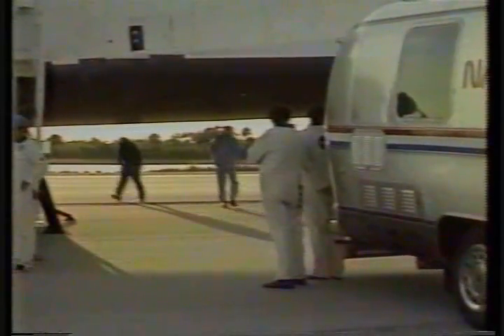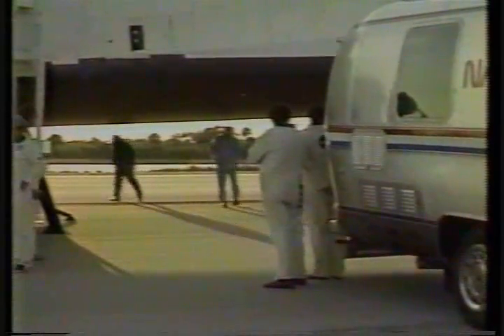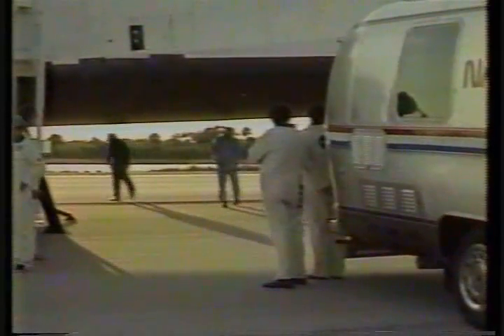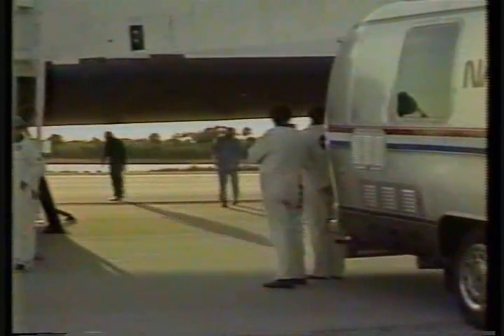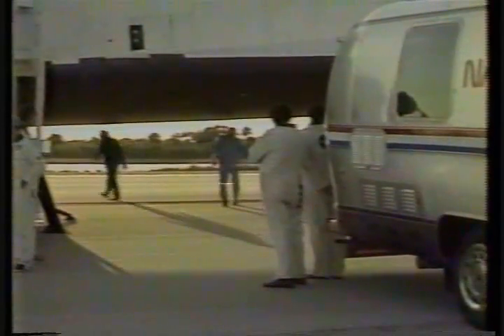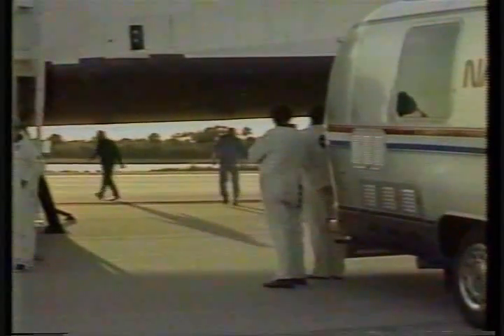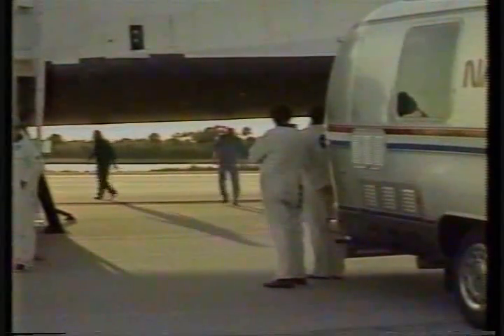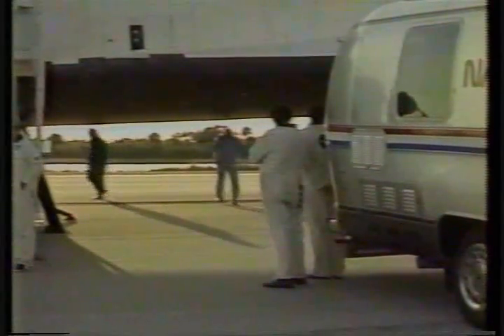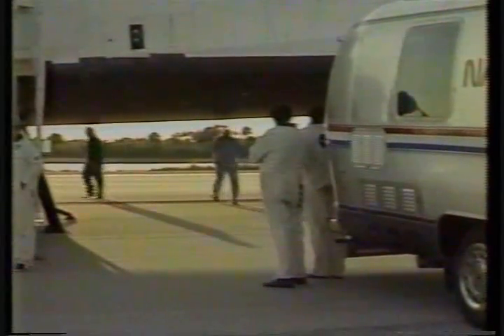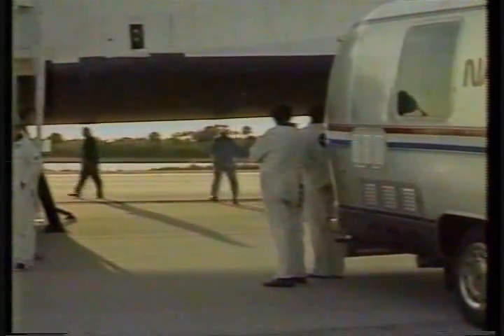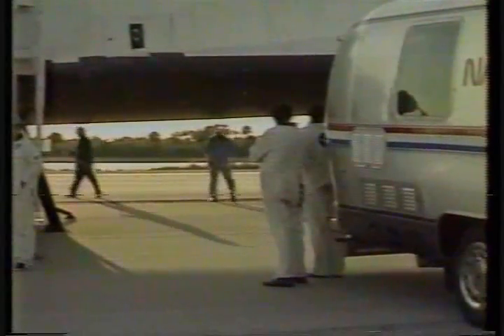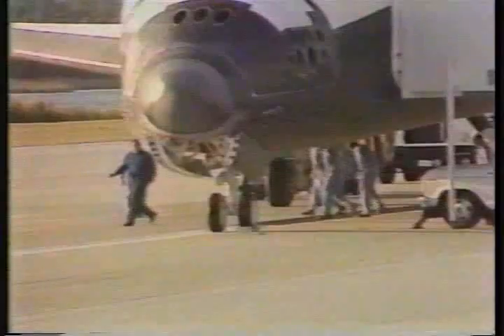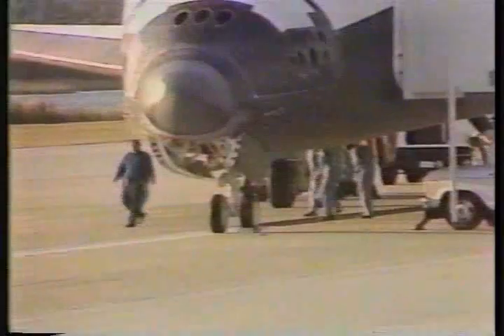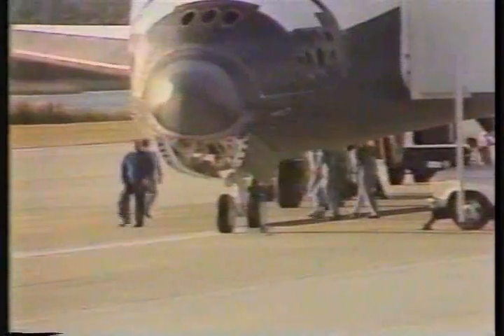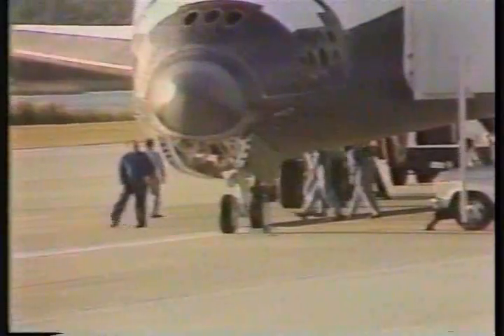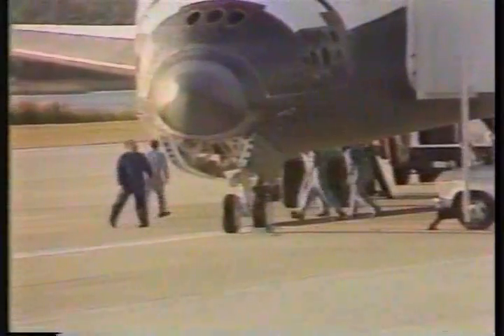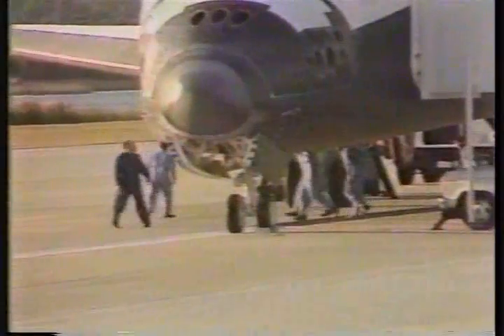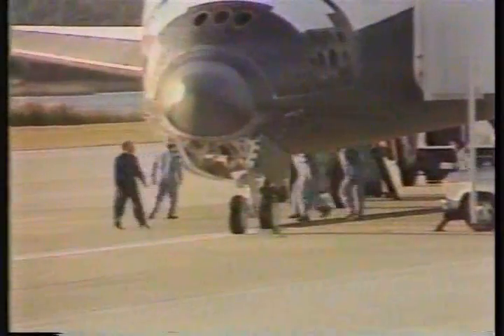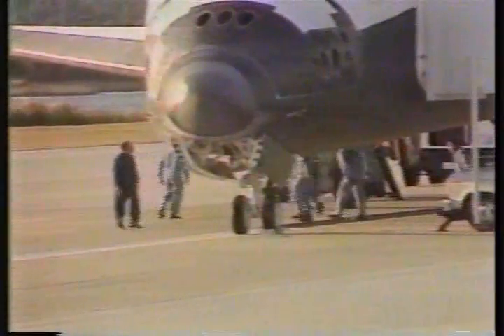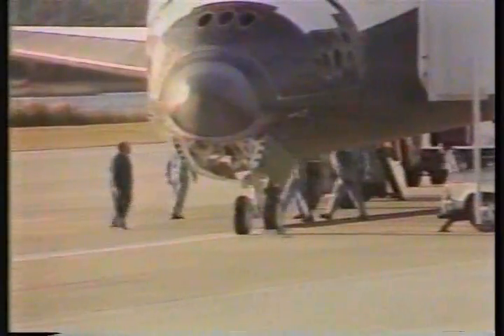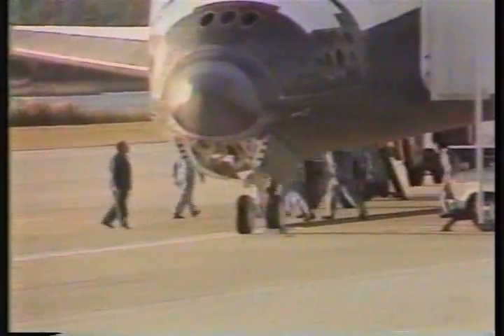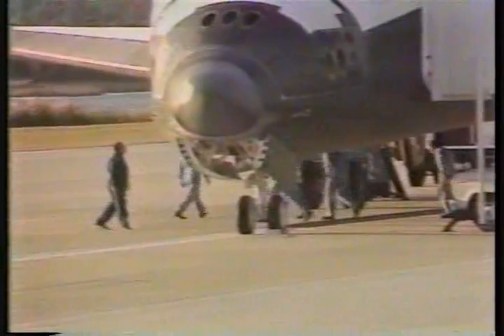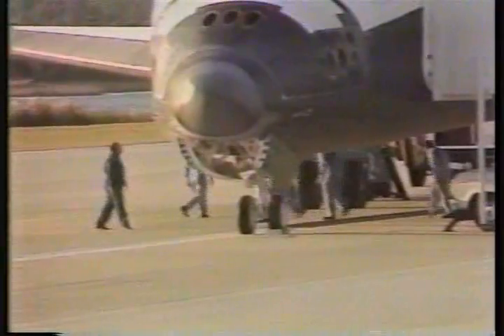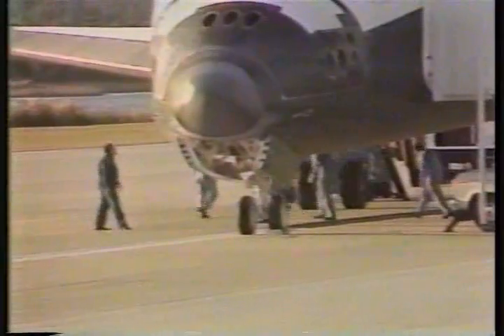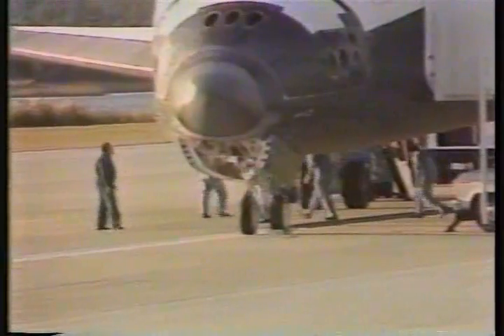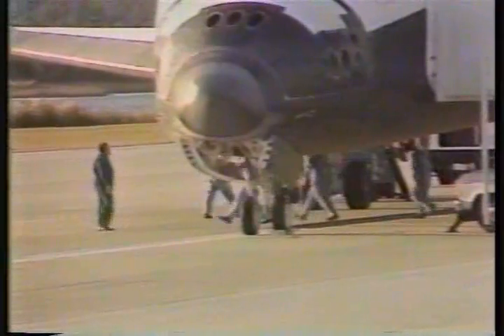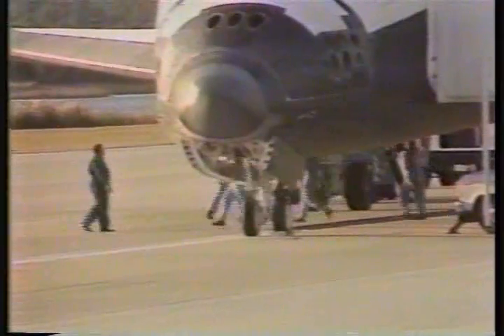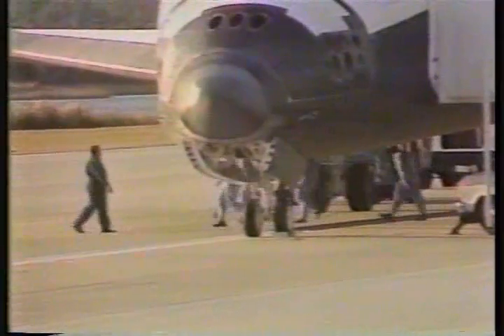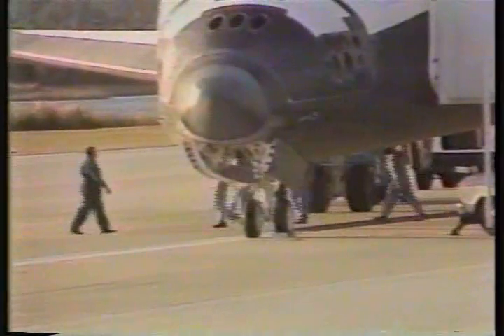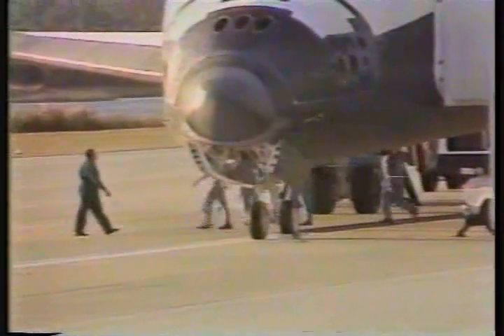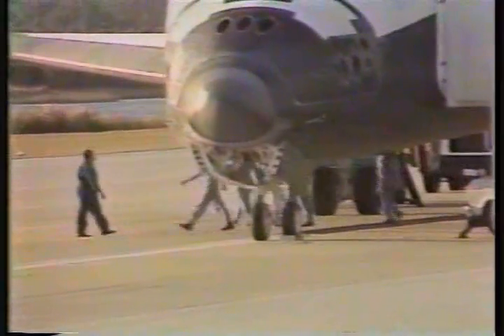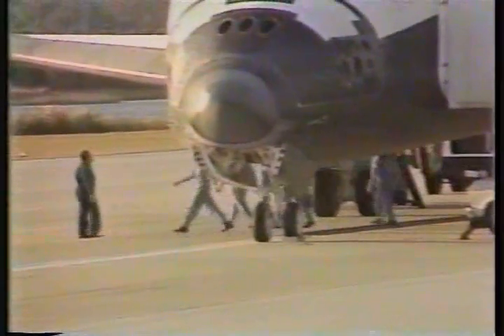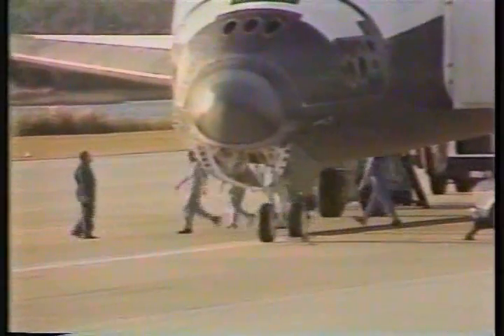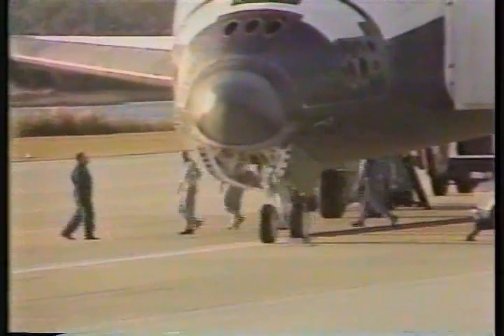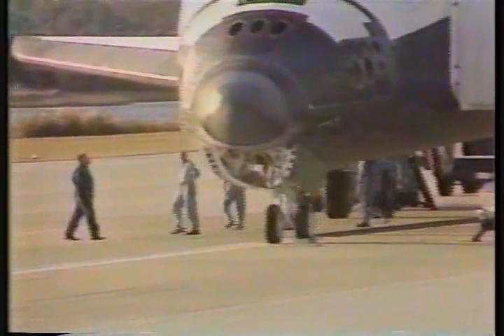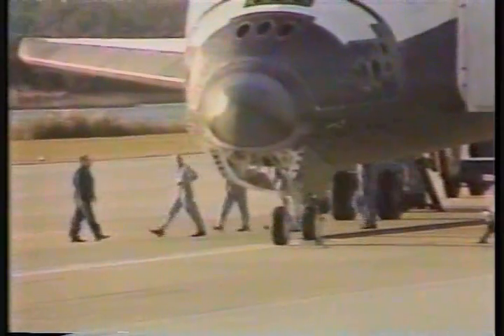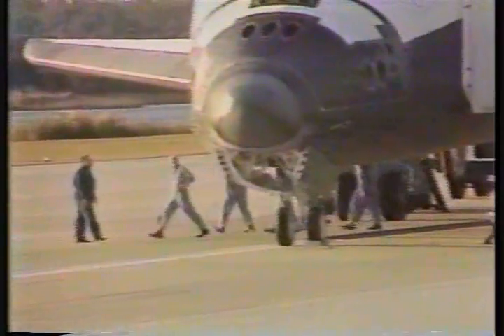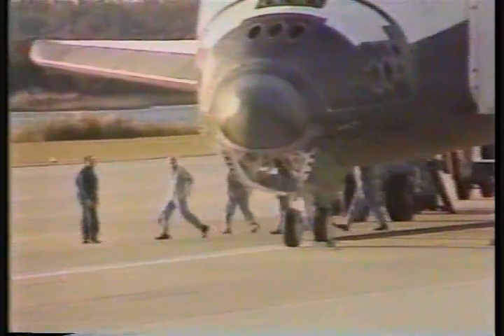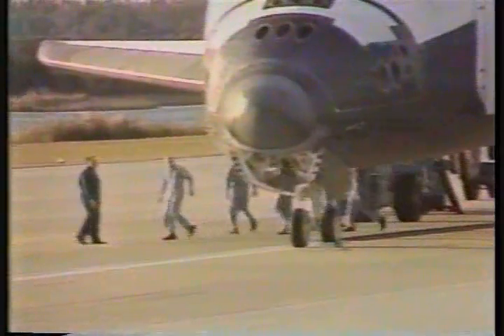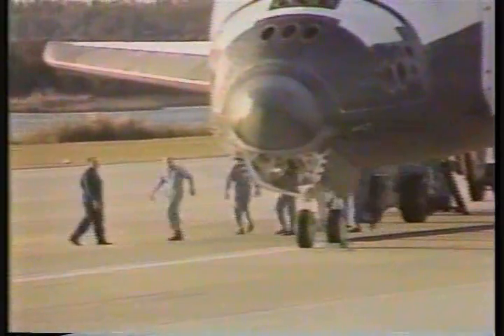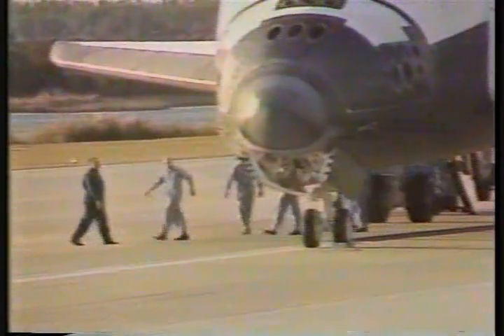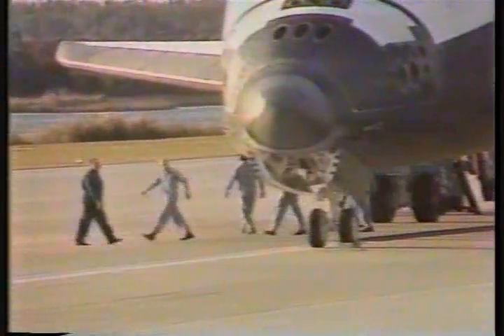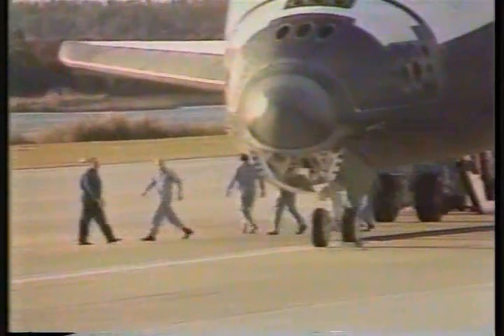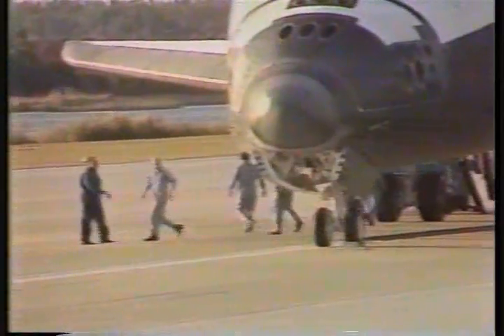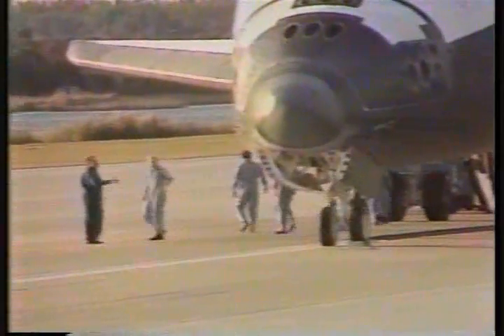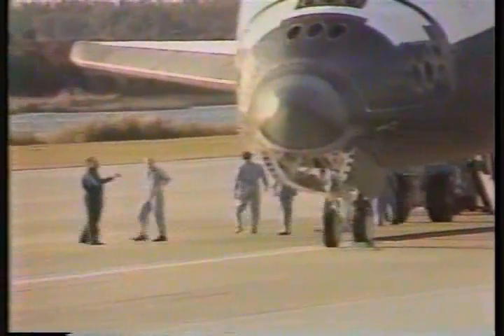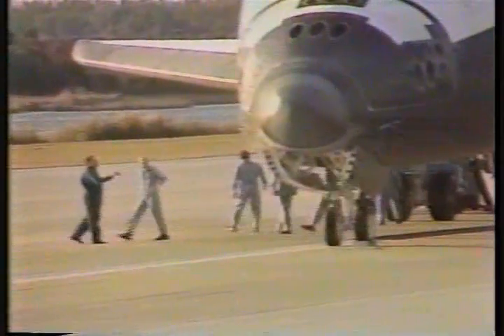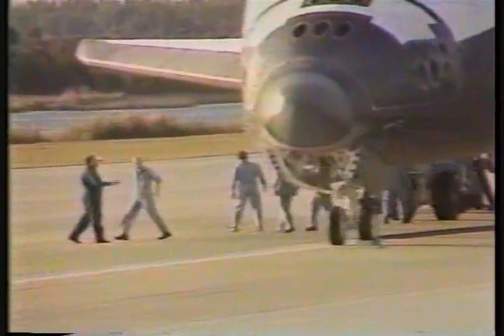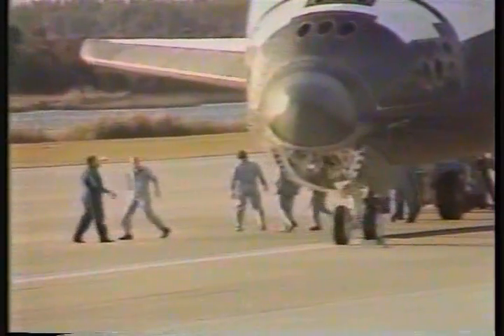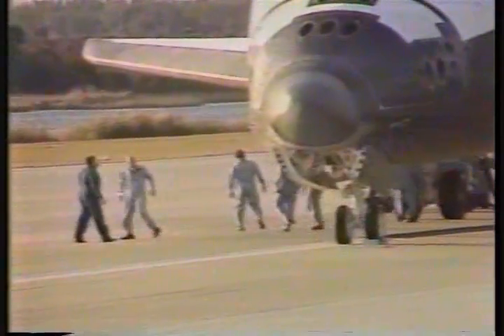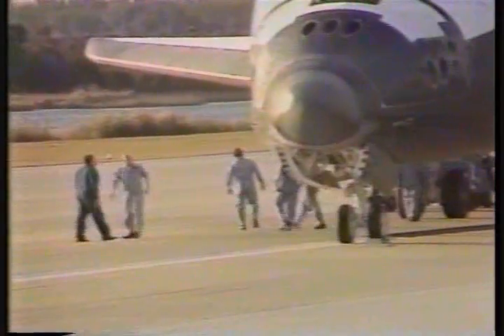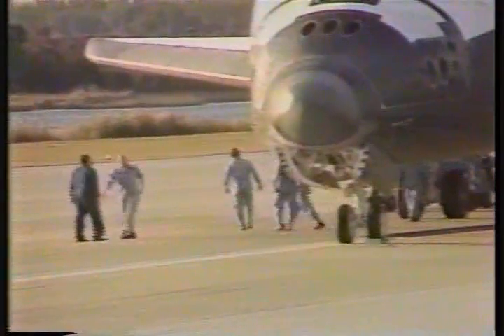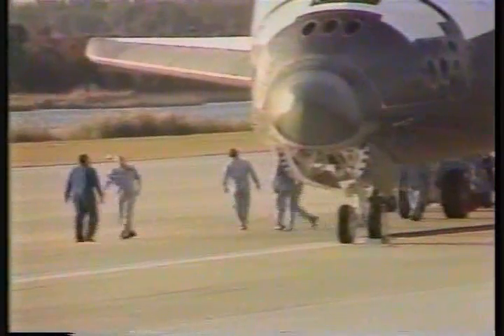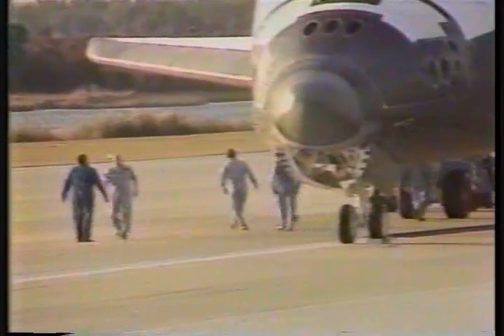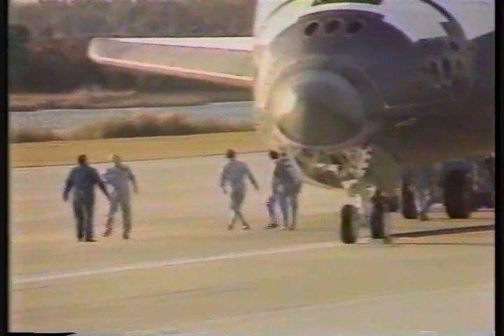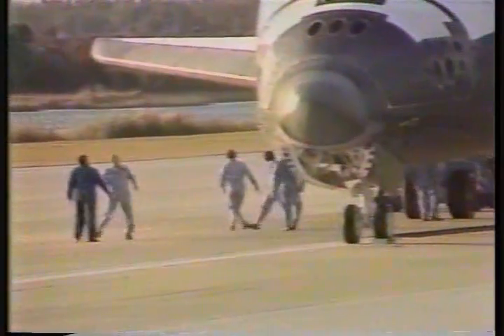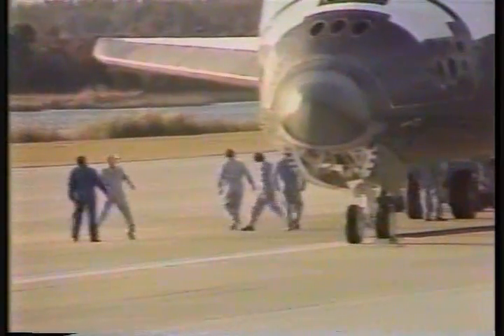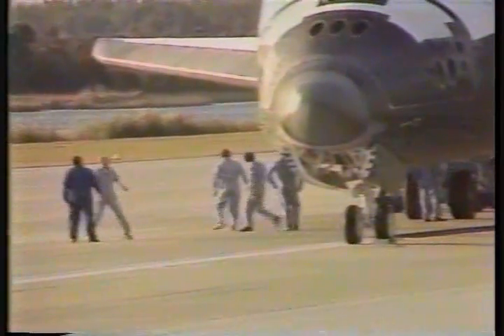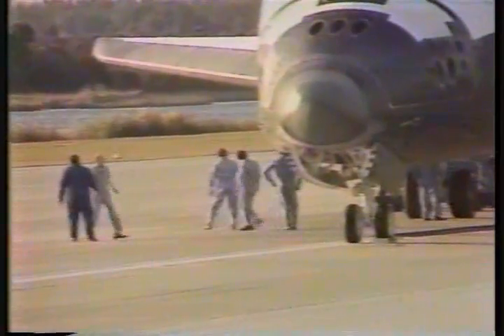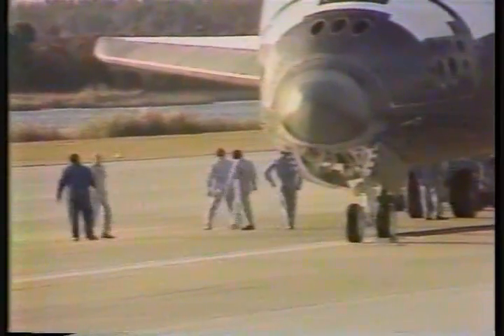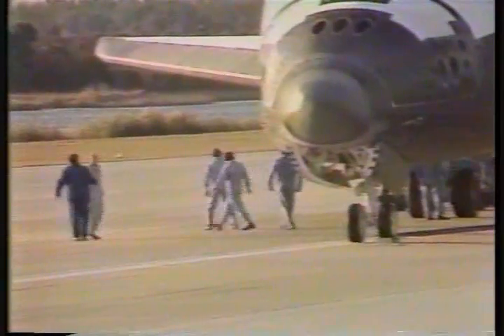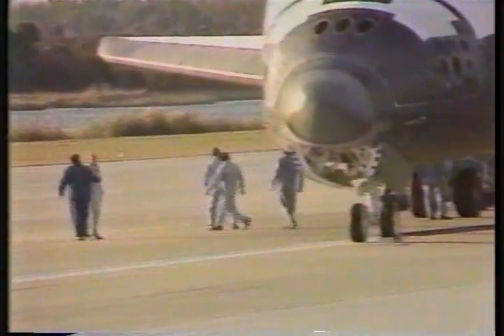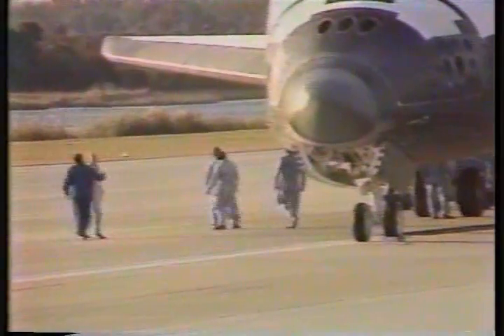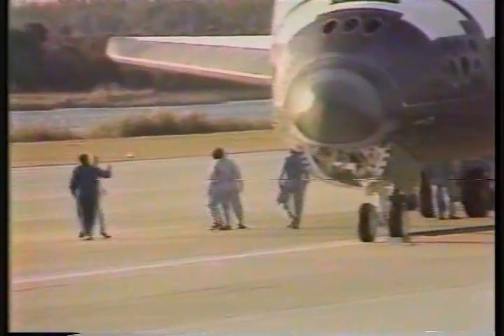Crew taking a walk-around inspection of the spacecraft.